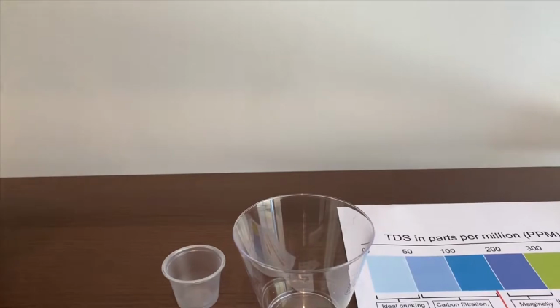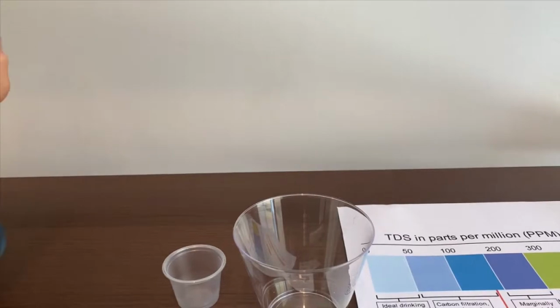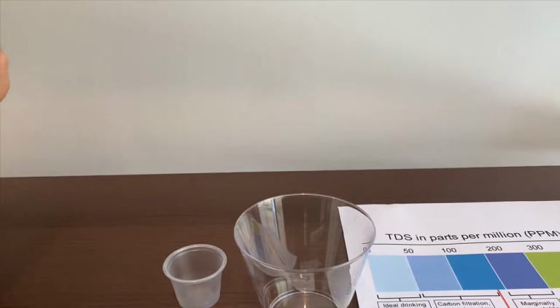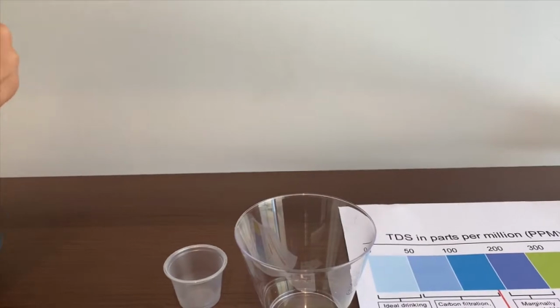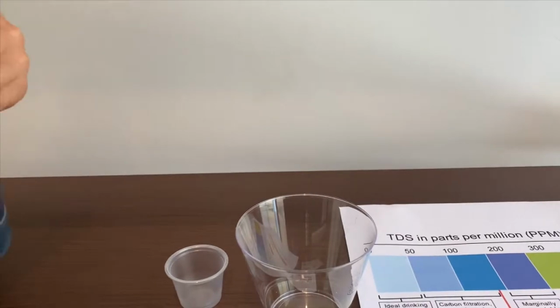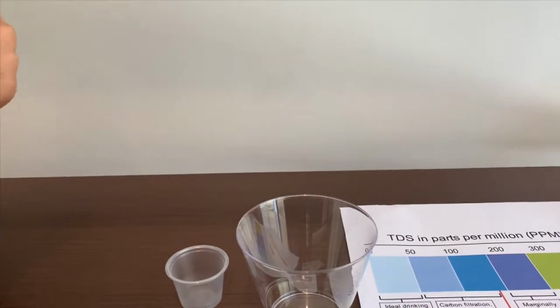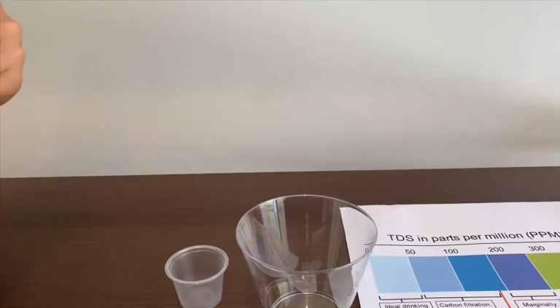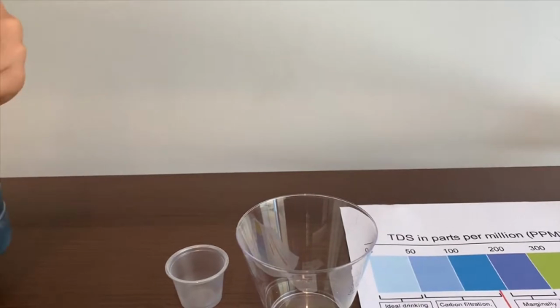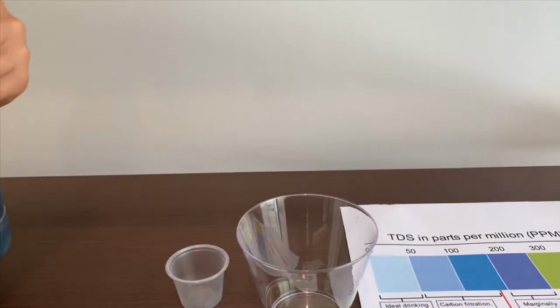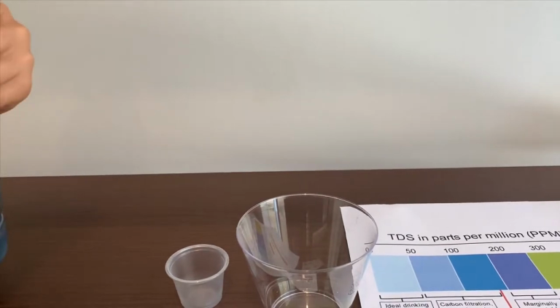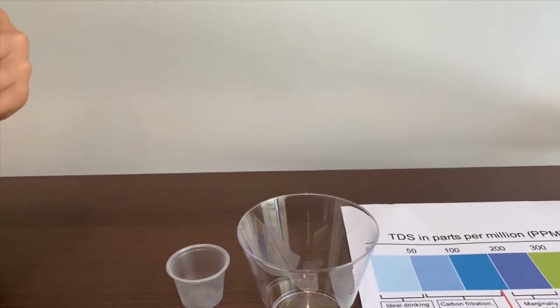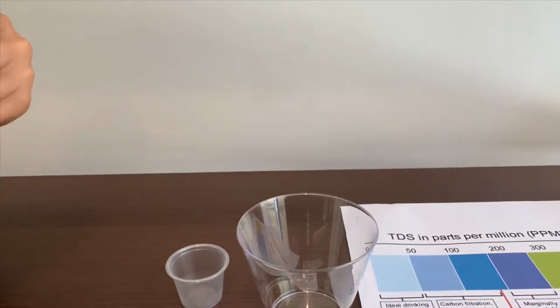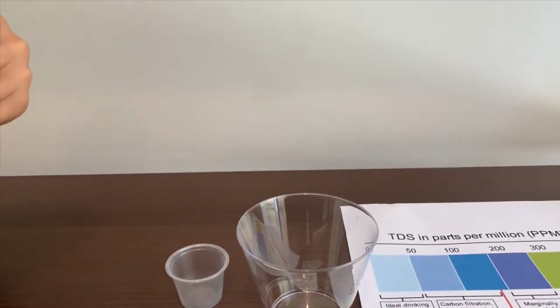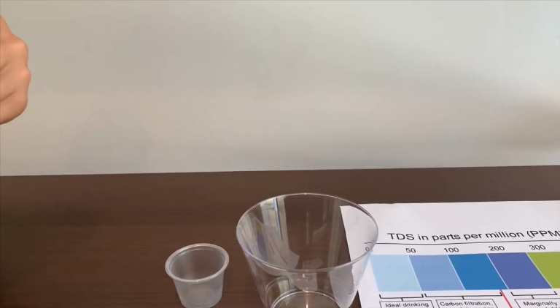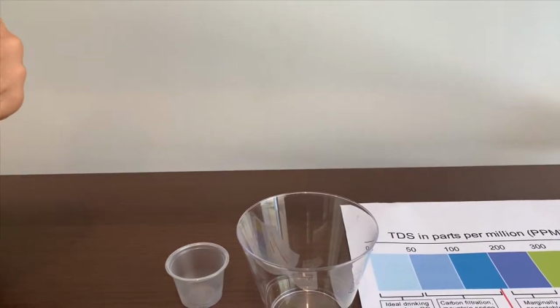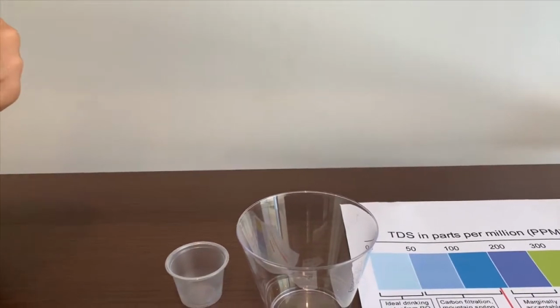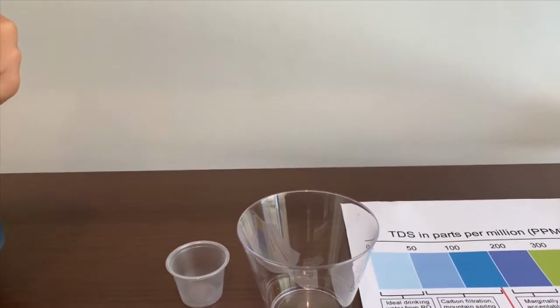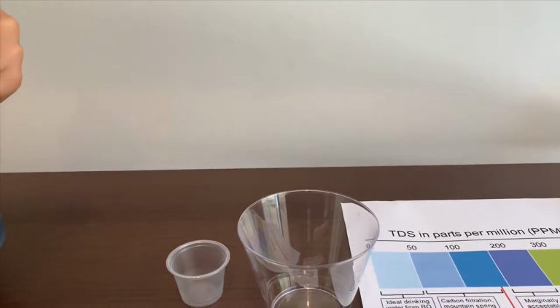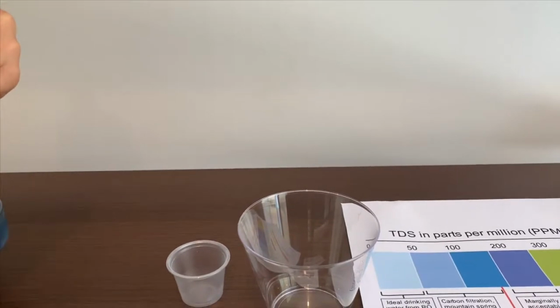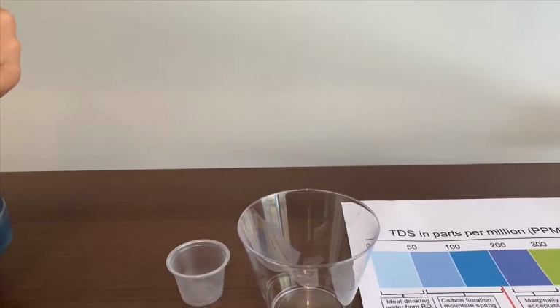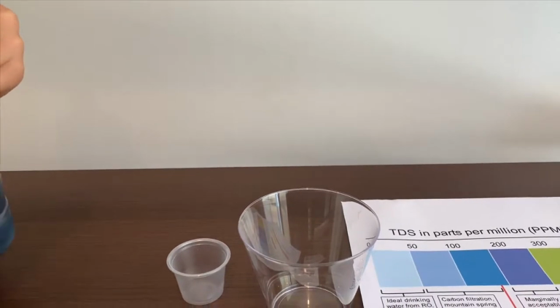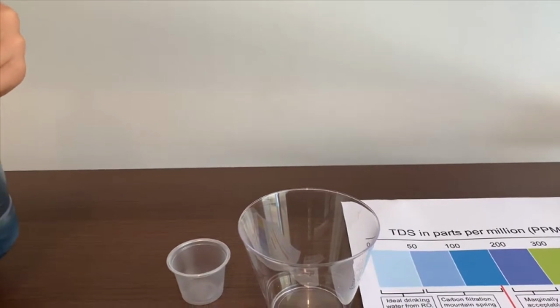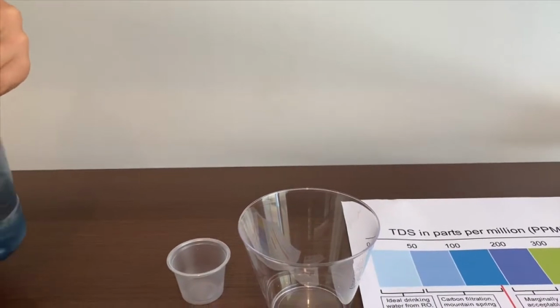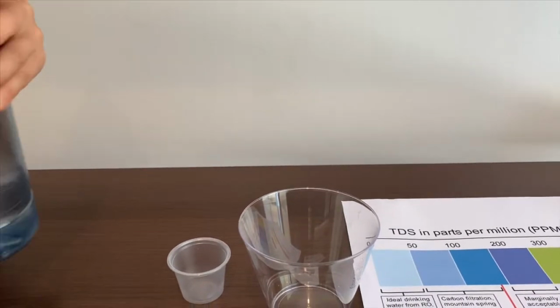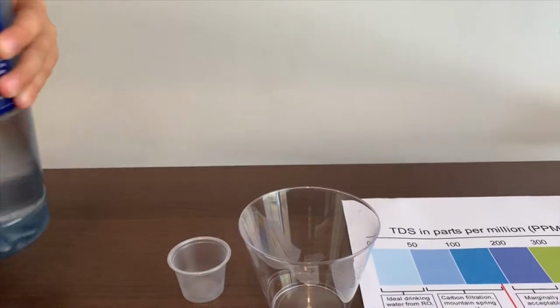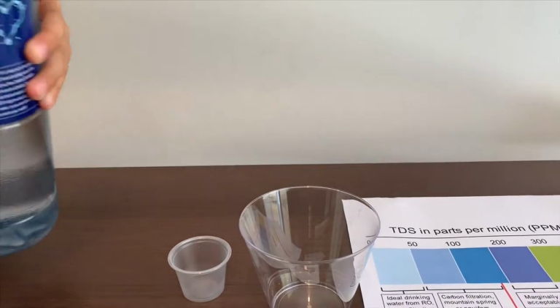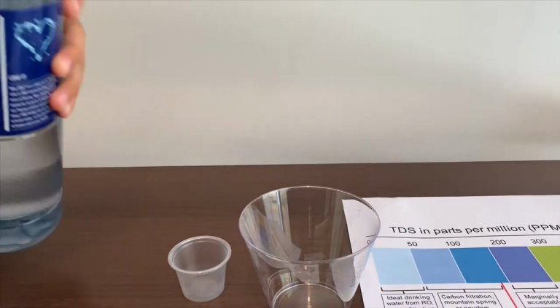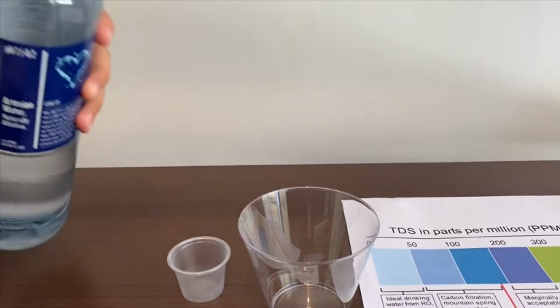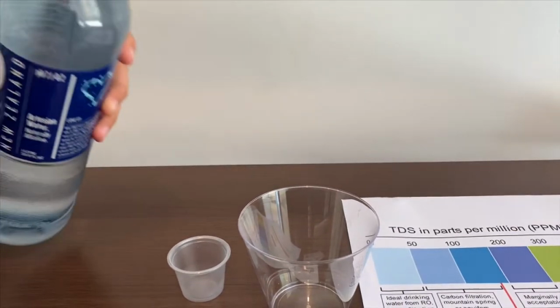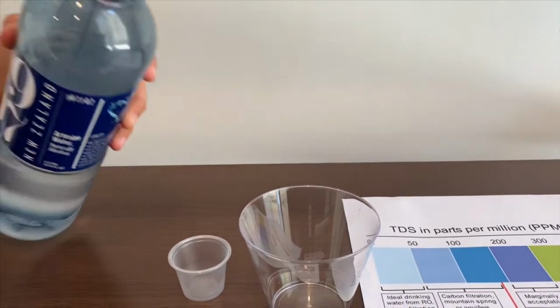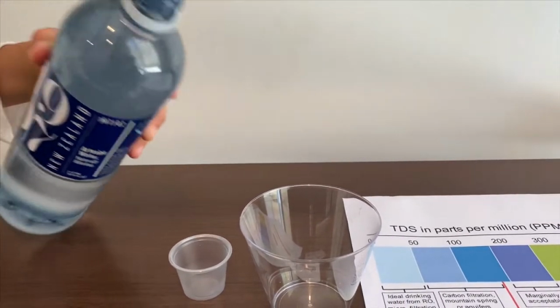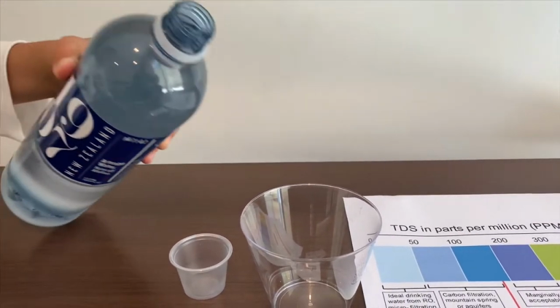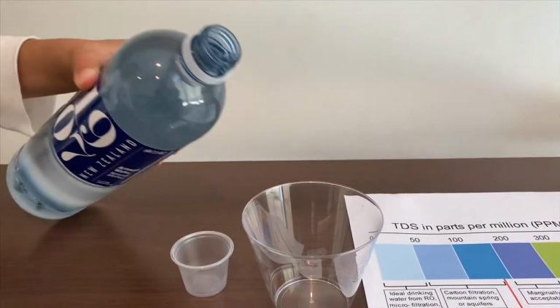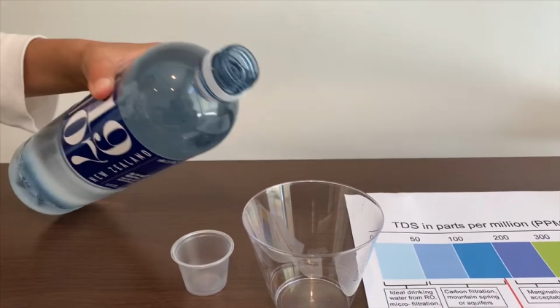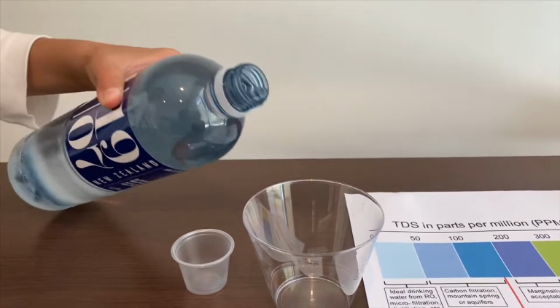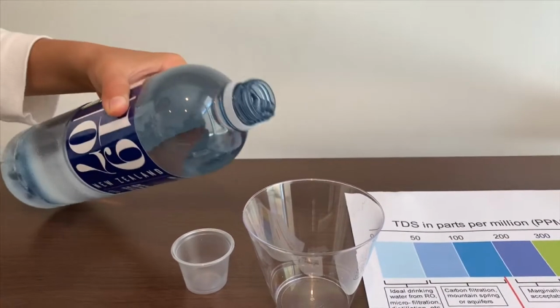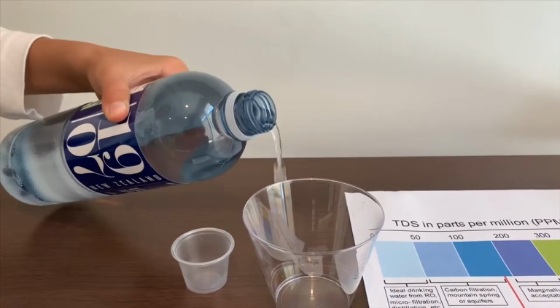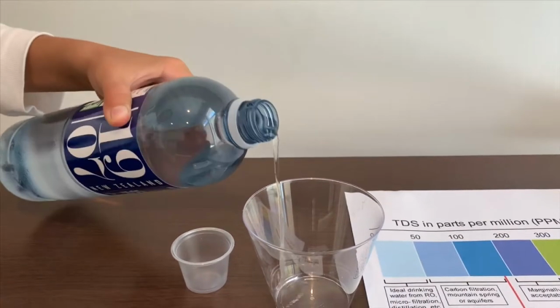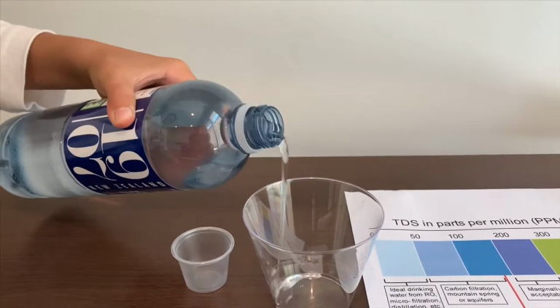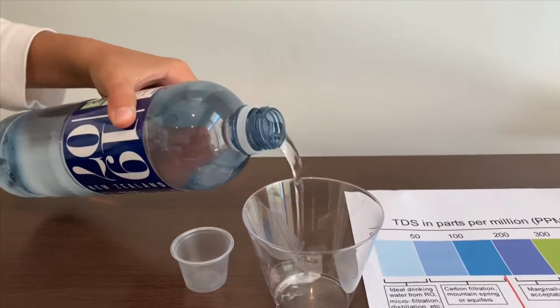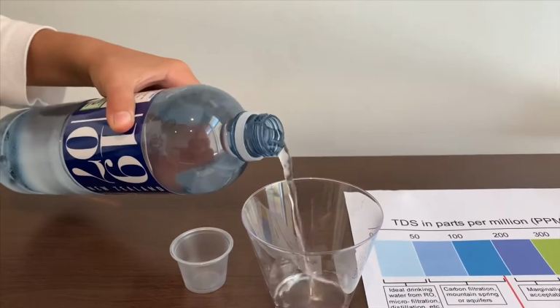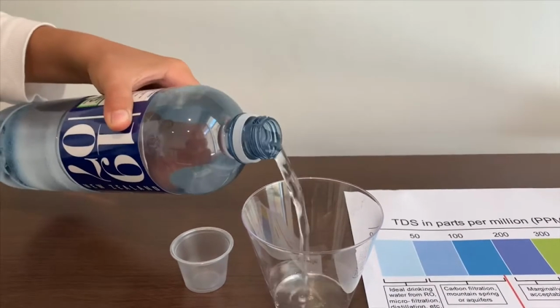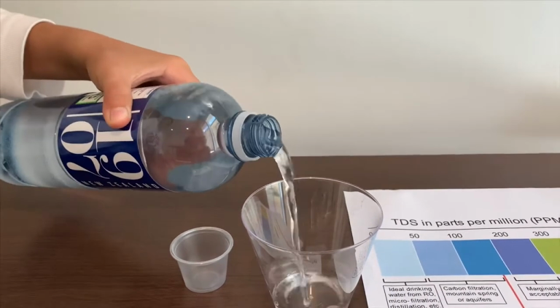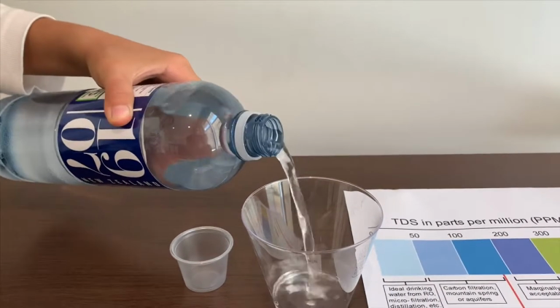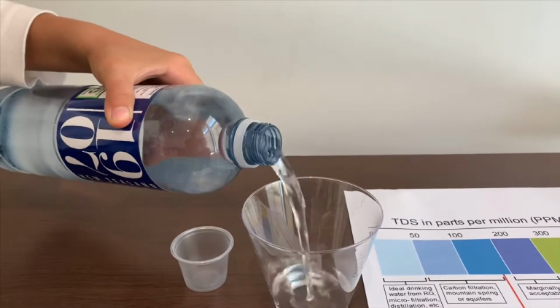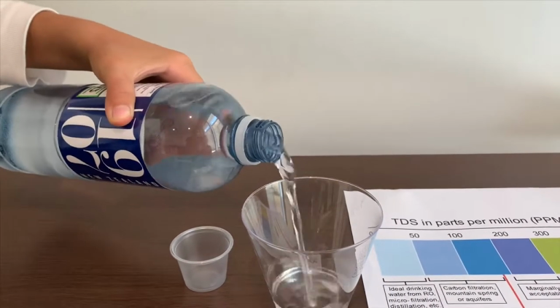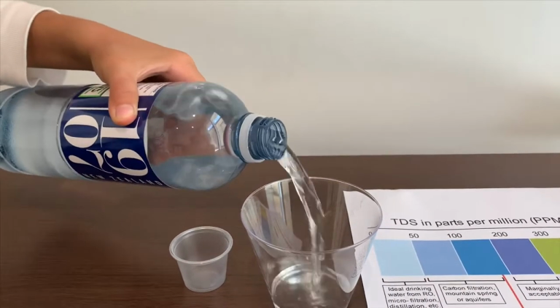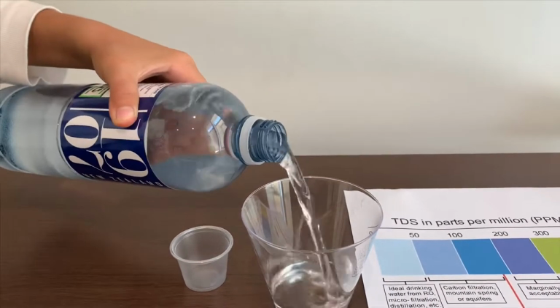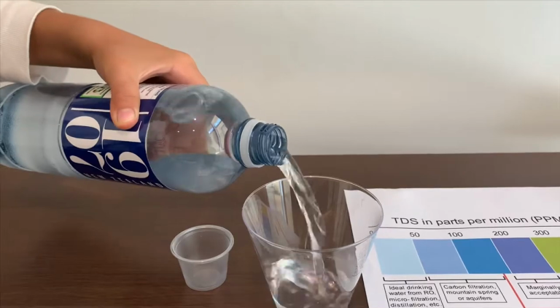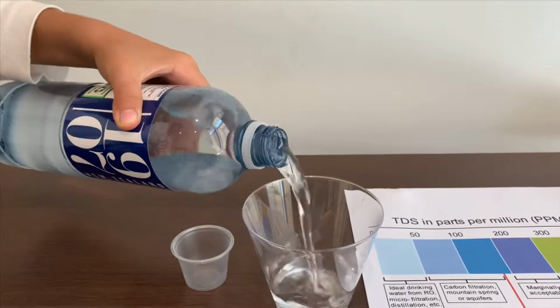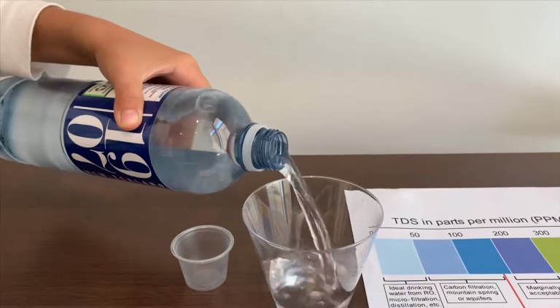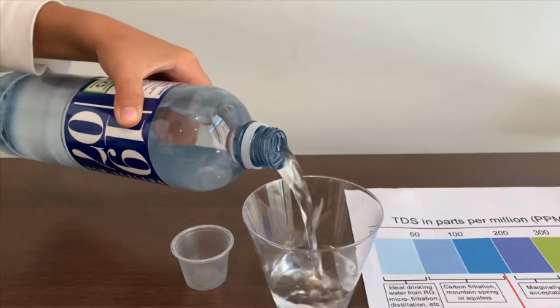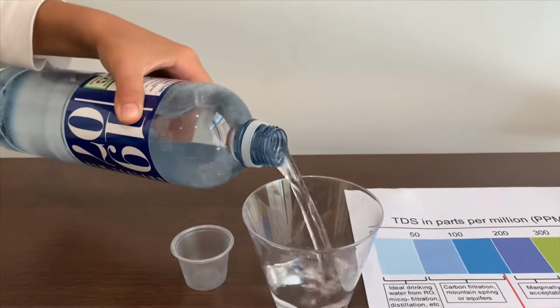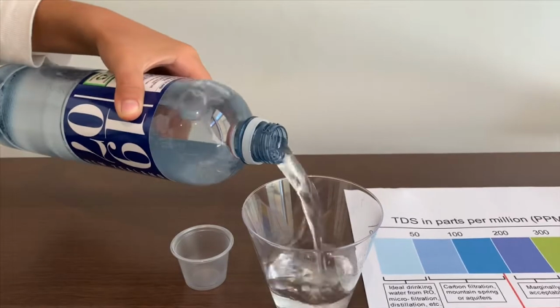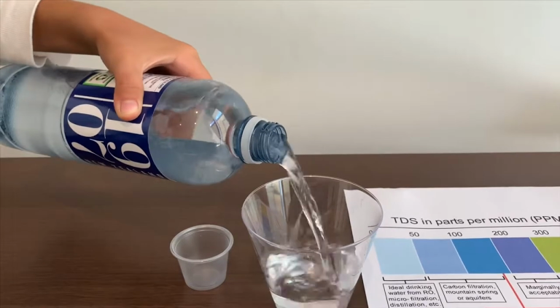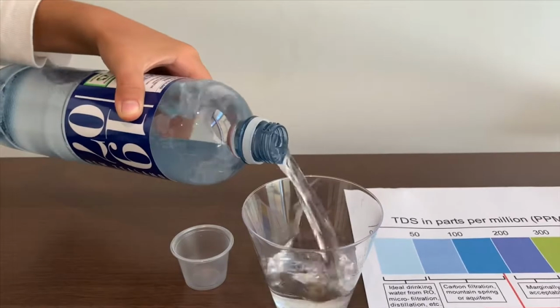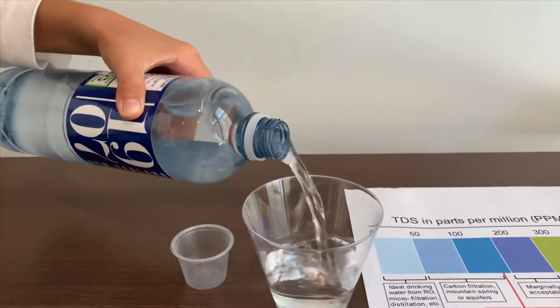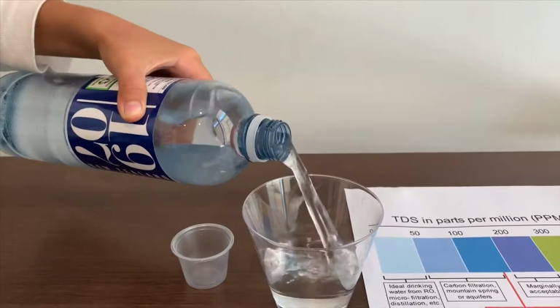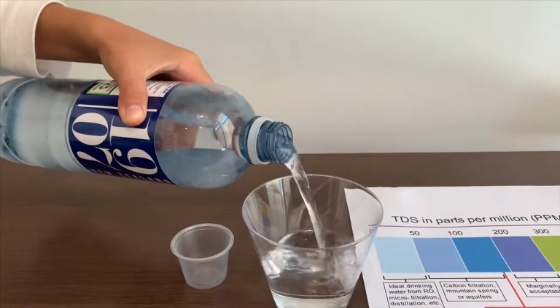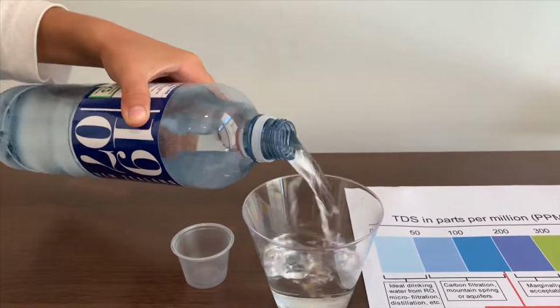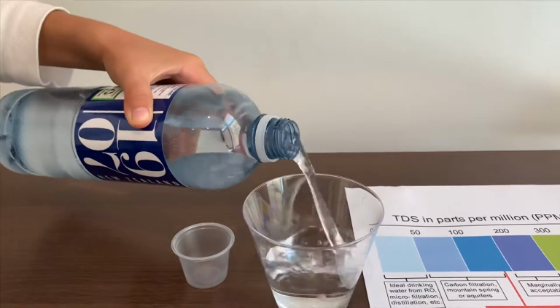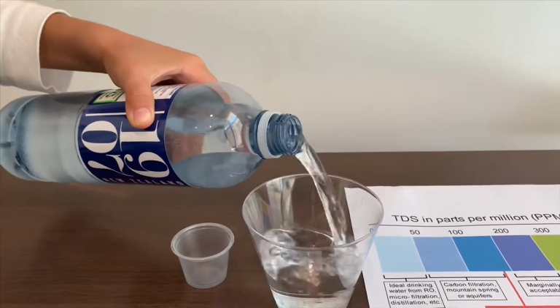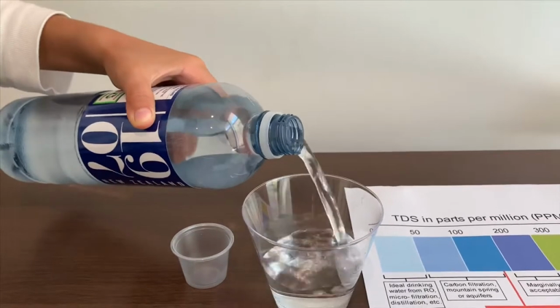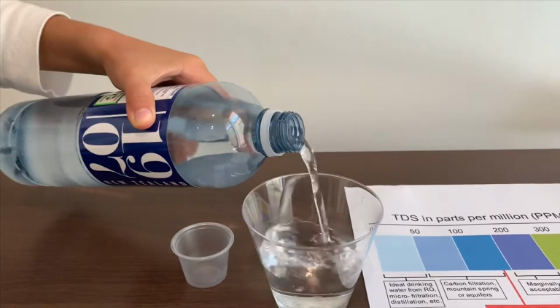First, we're going to test the TDS level. Then we are going to test the pH.